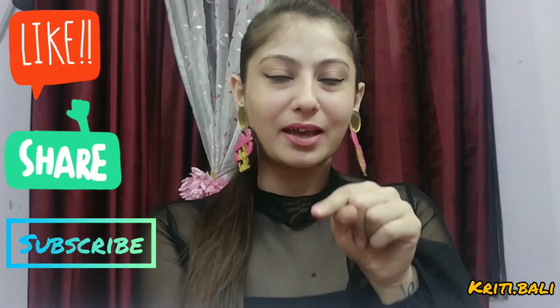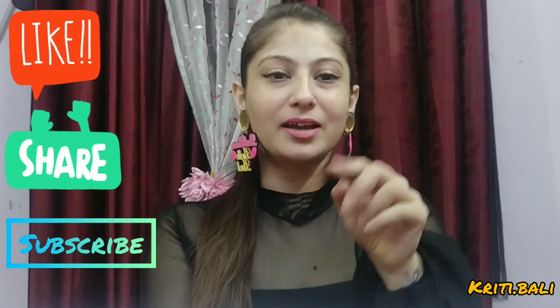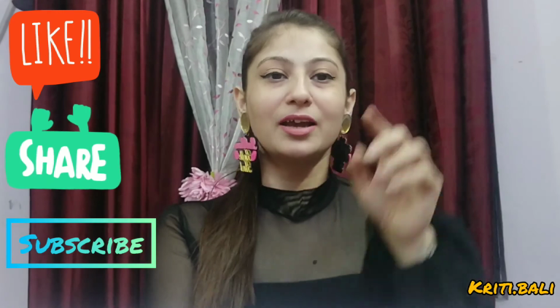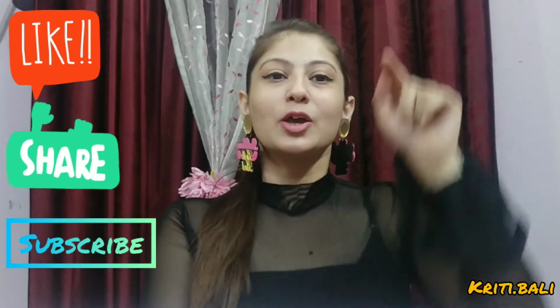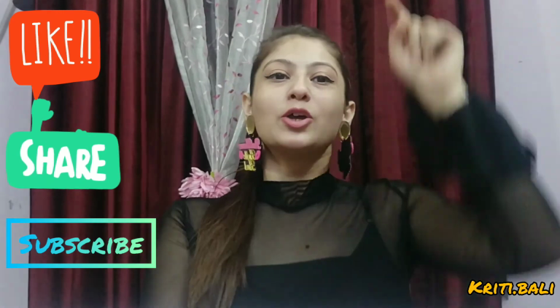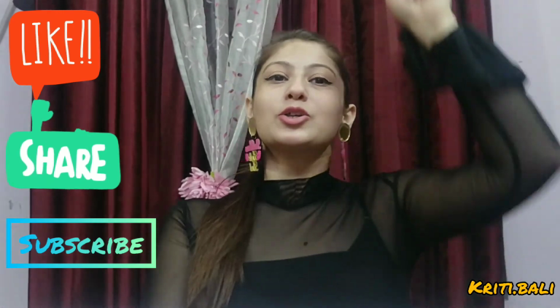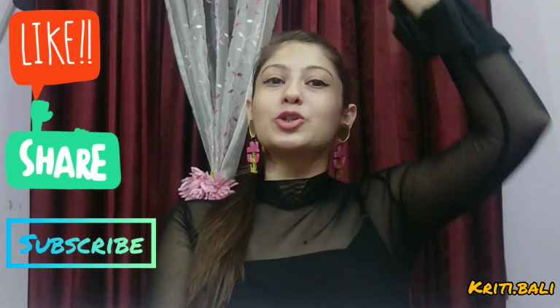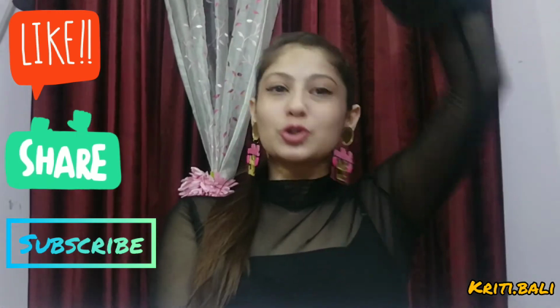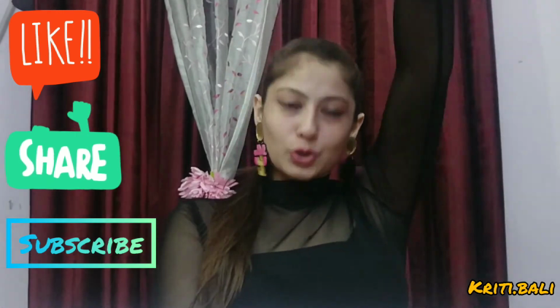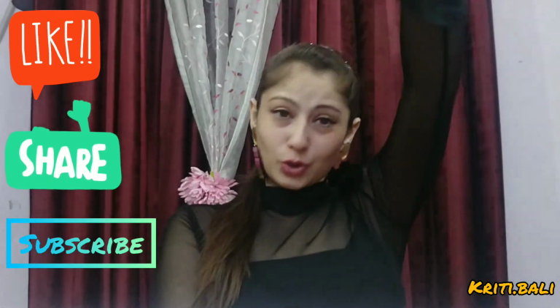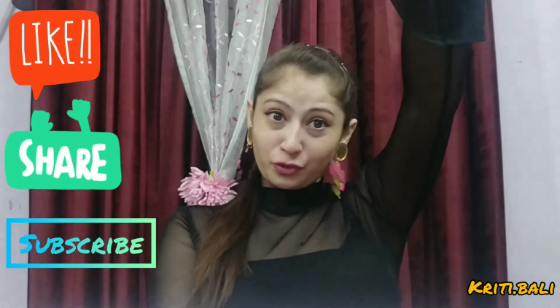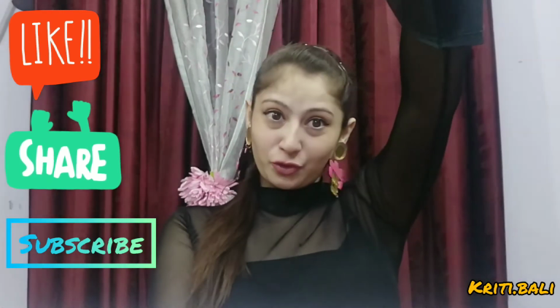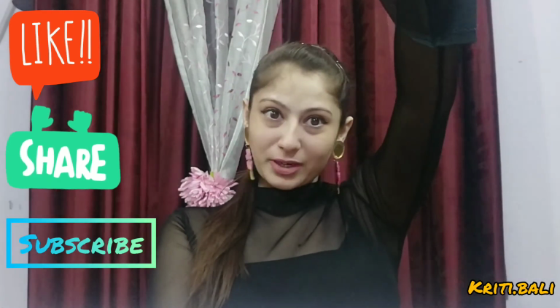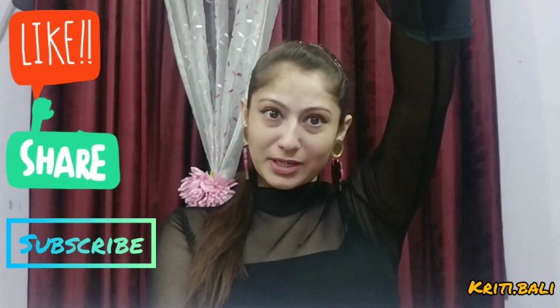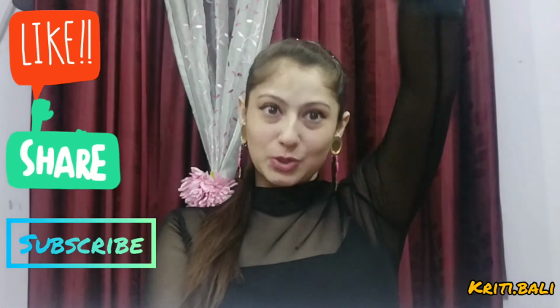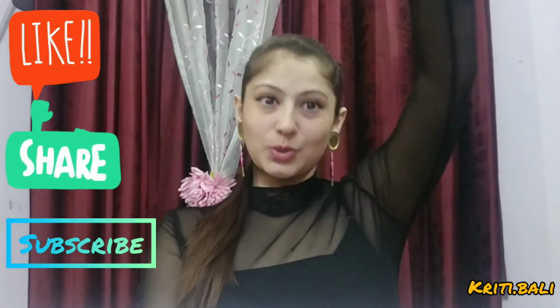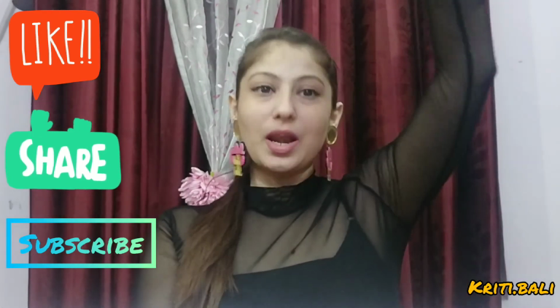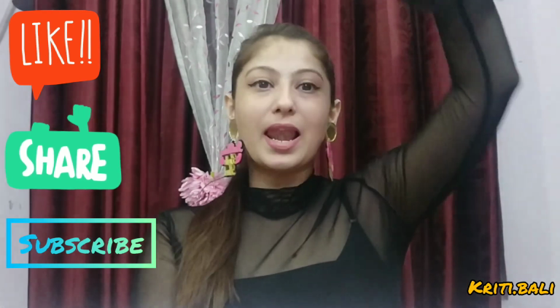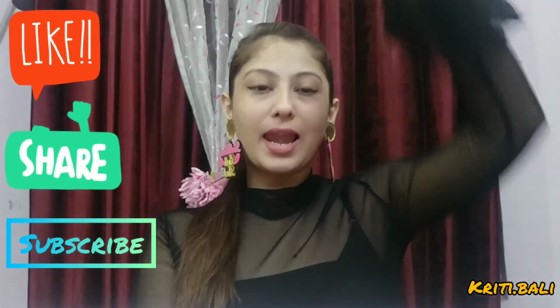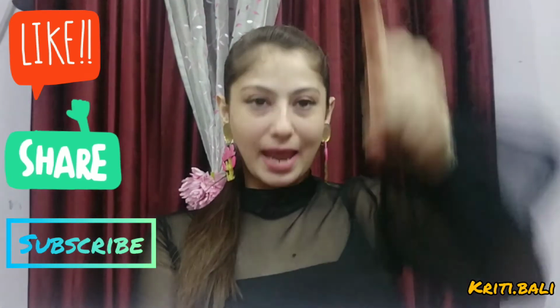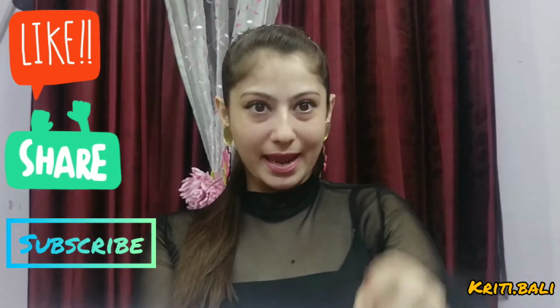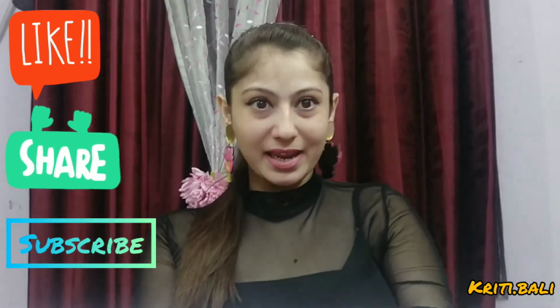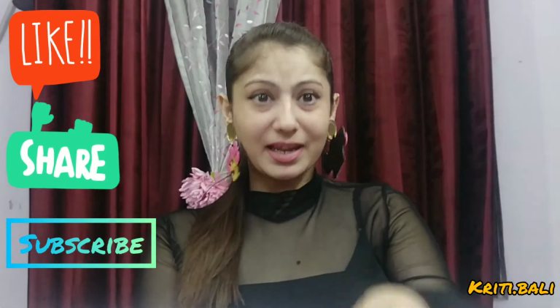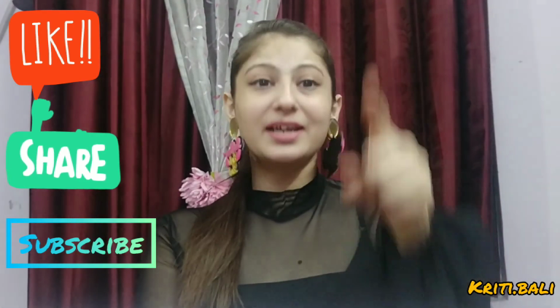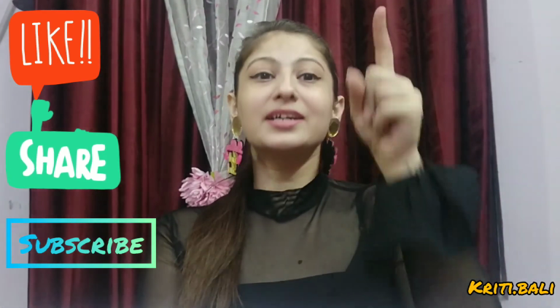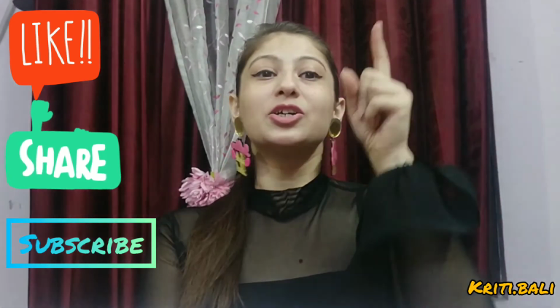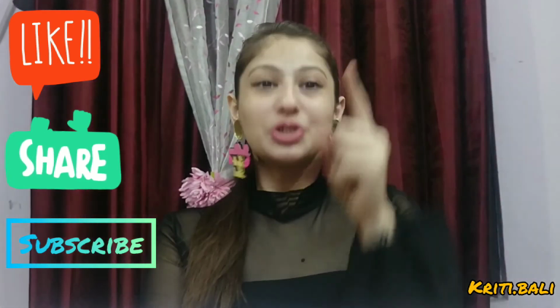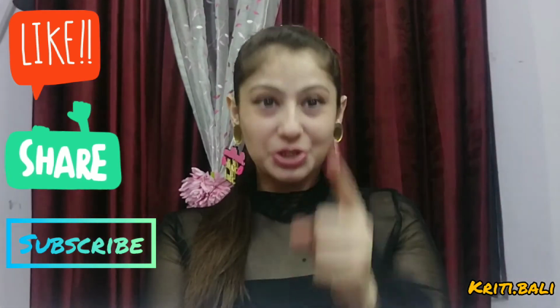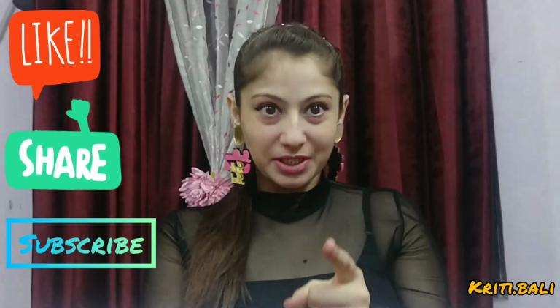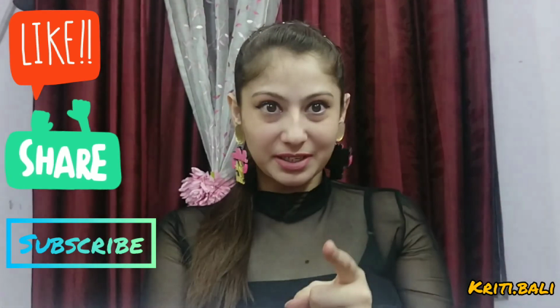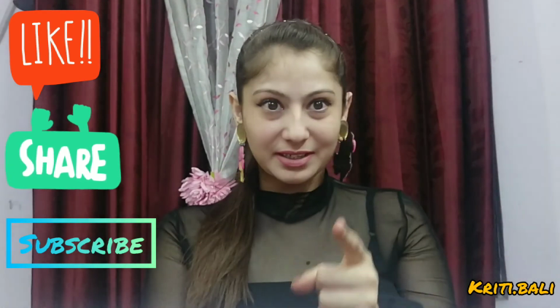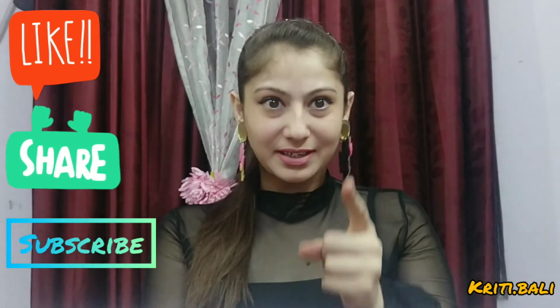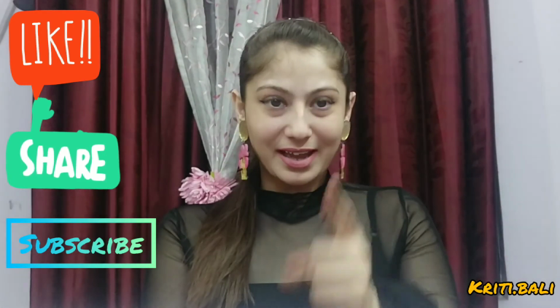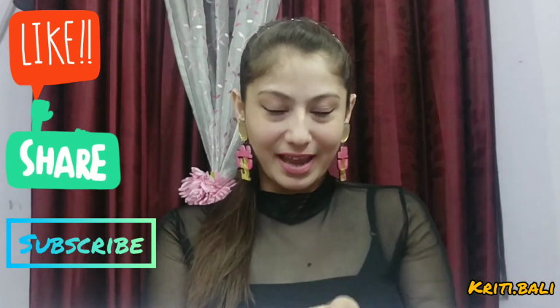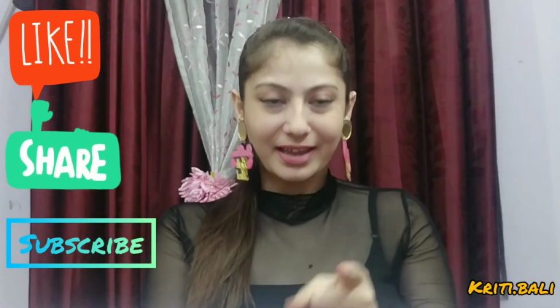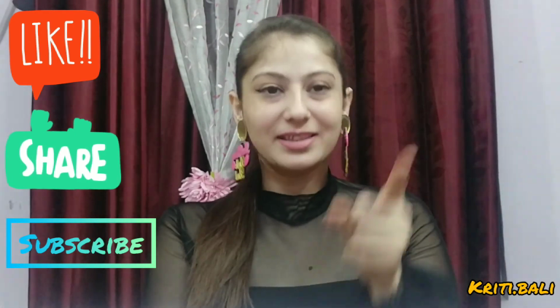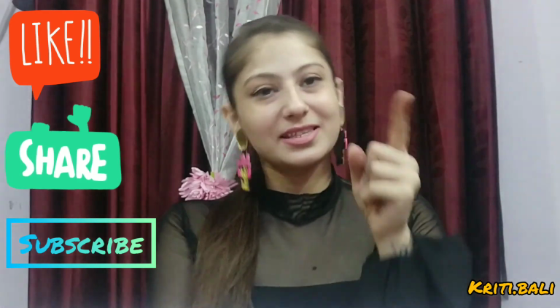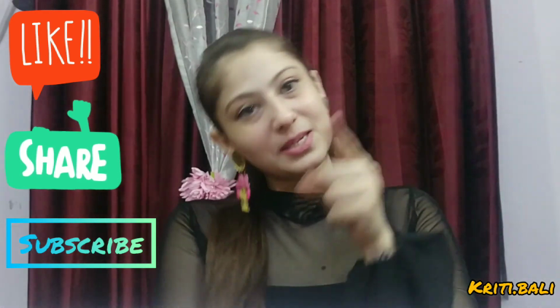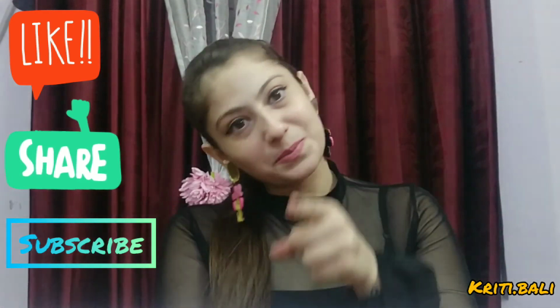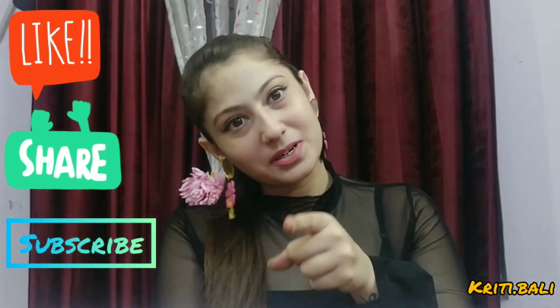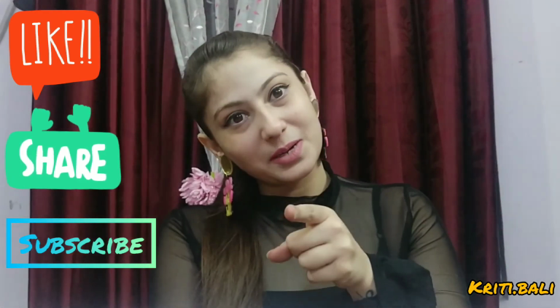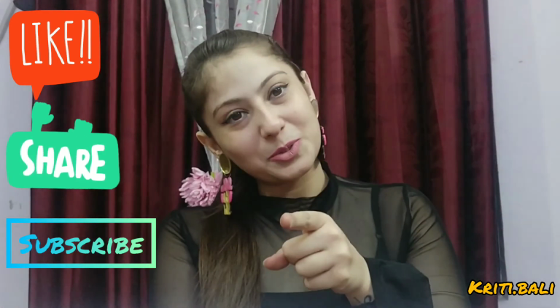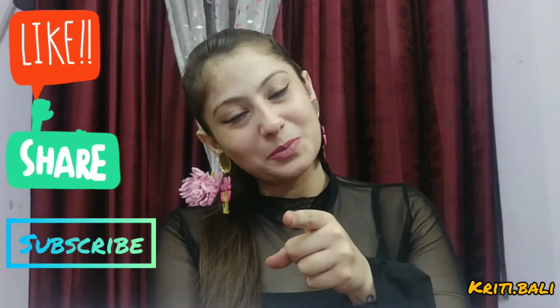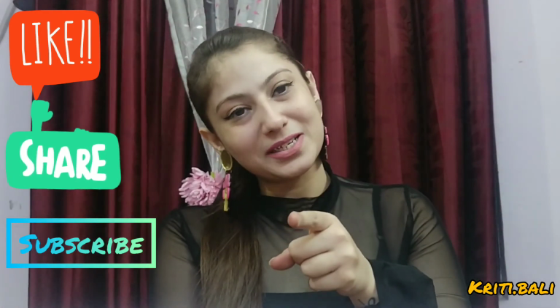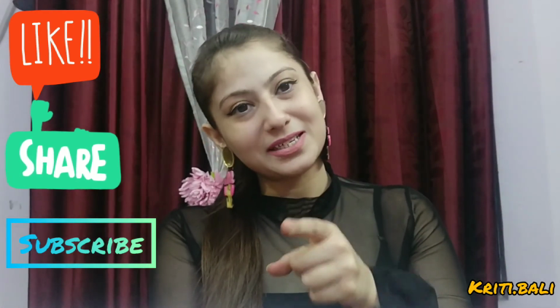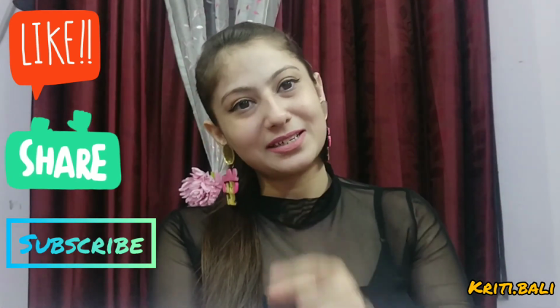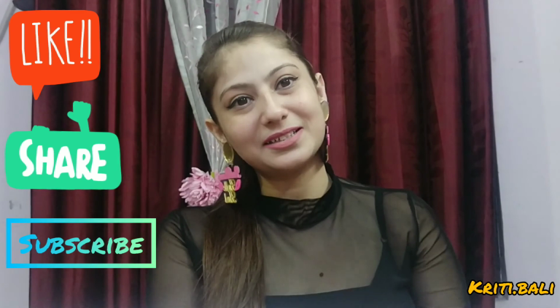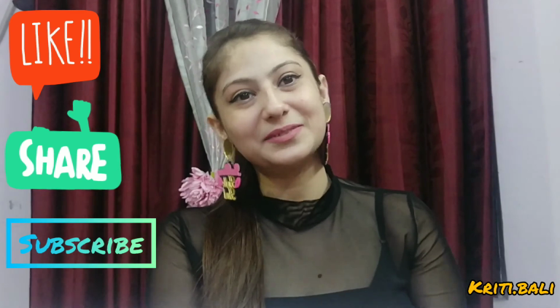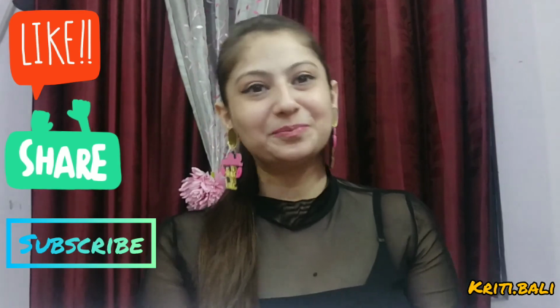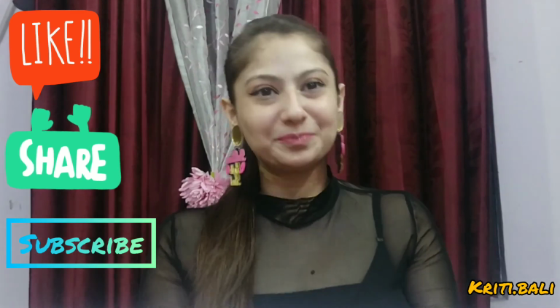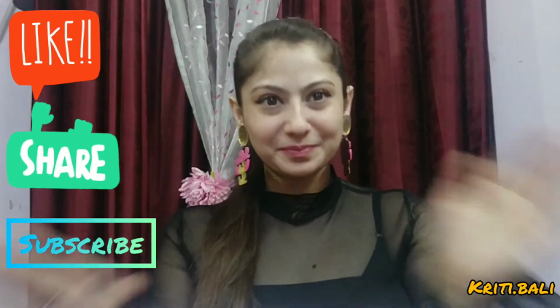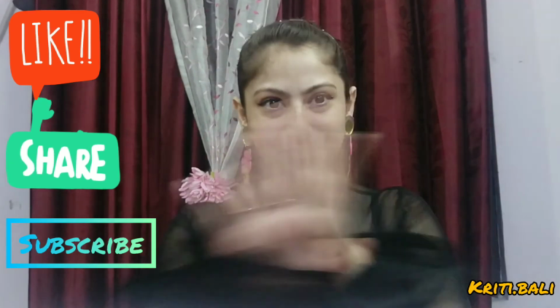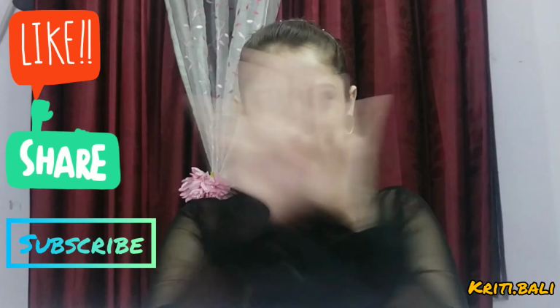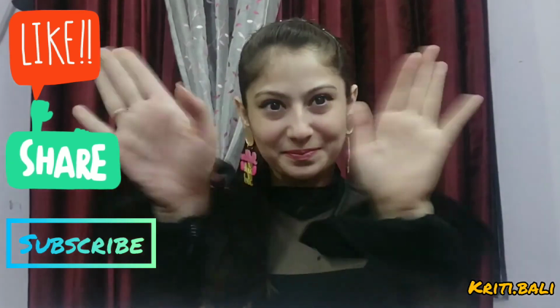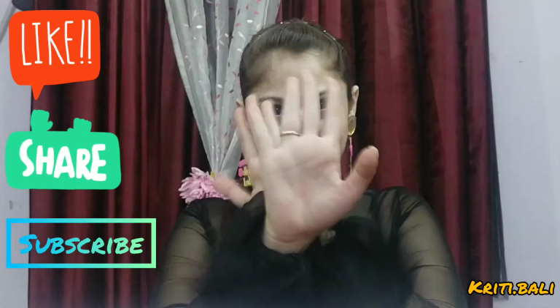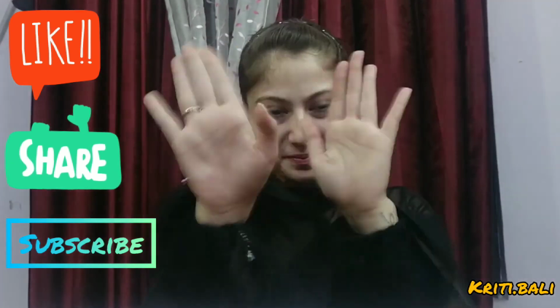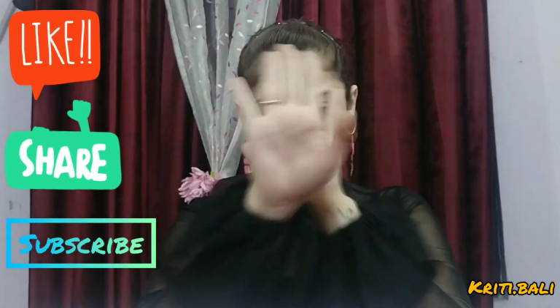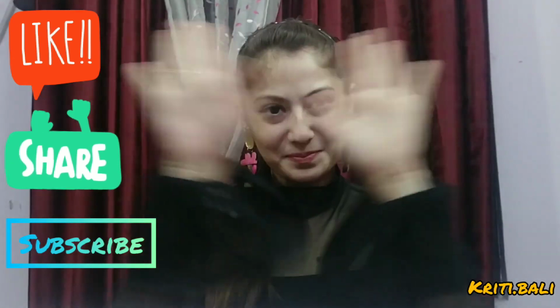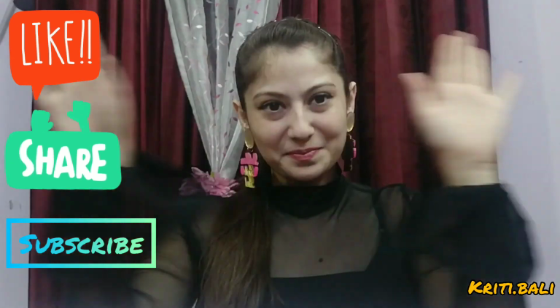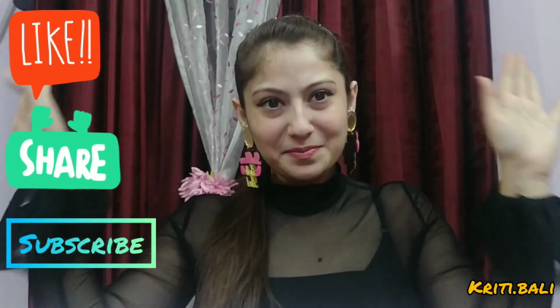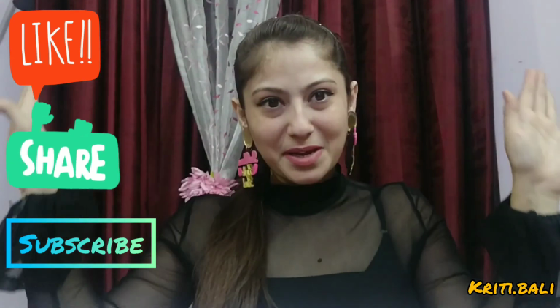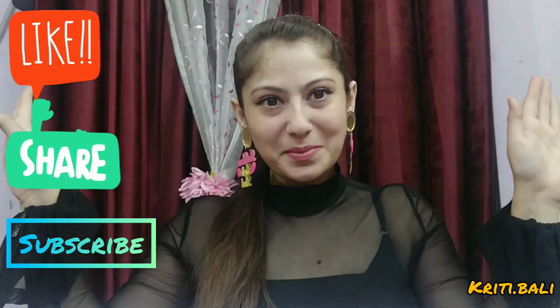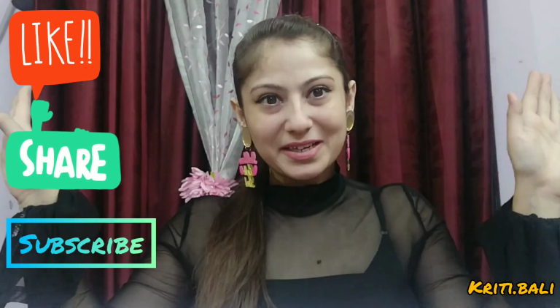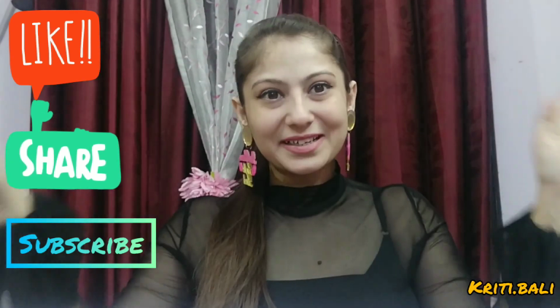So don't forget to like, share, and subscribe to my channel. Bye-bye!